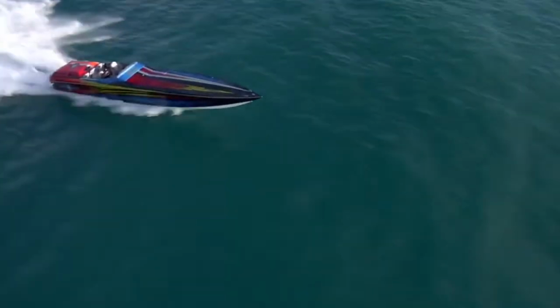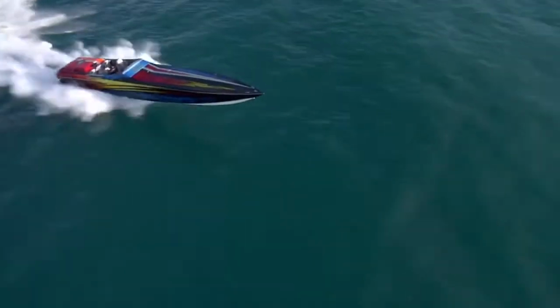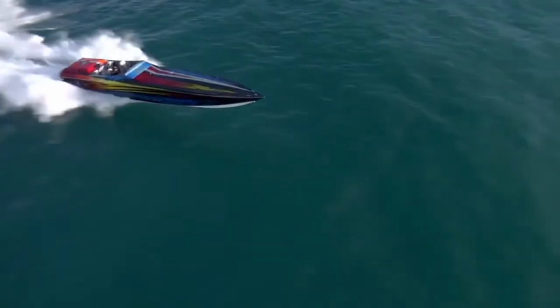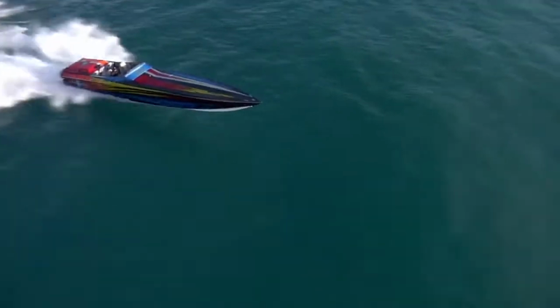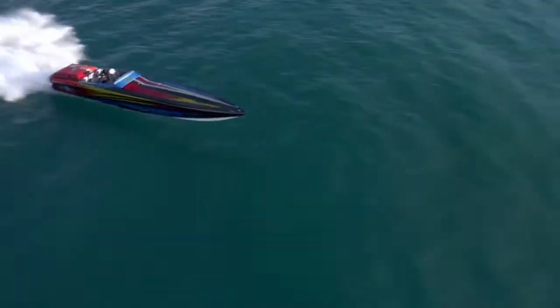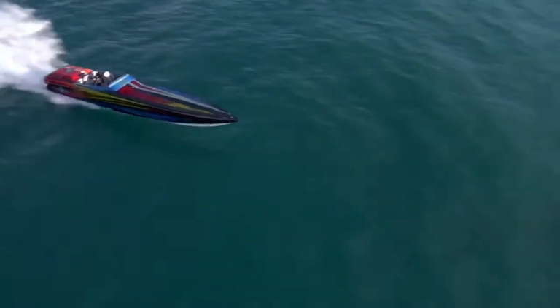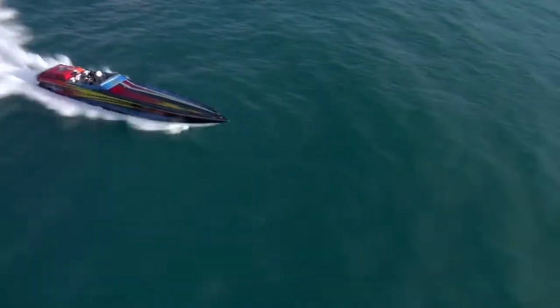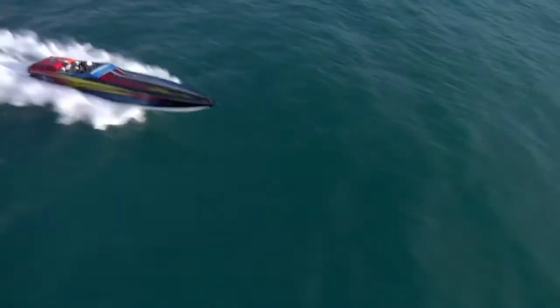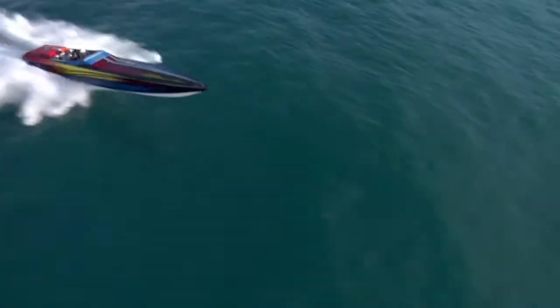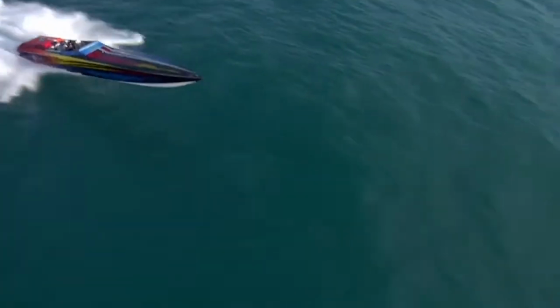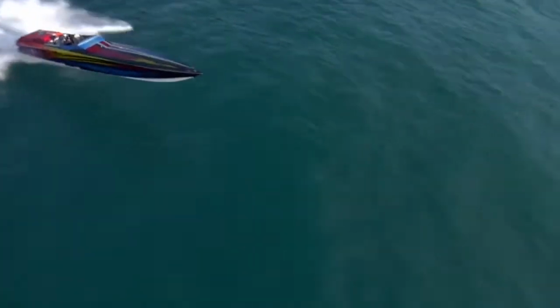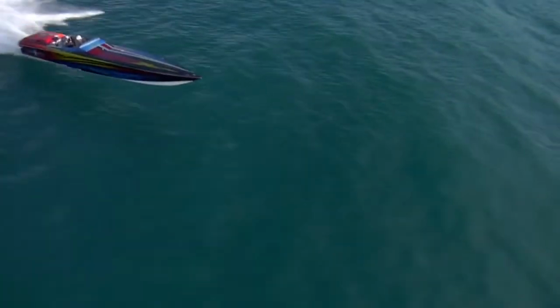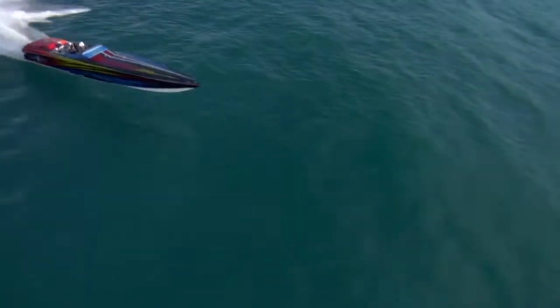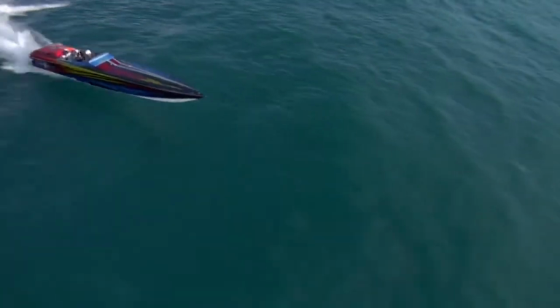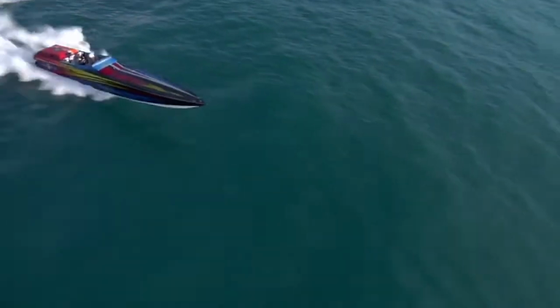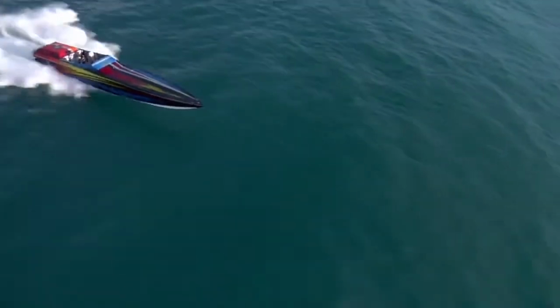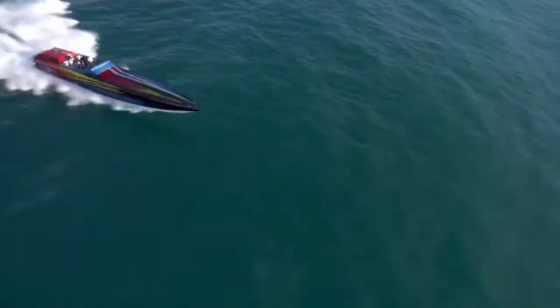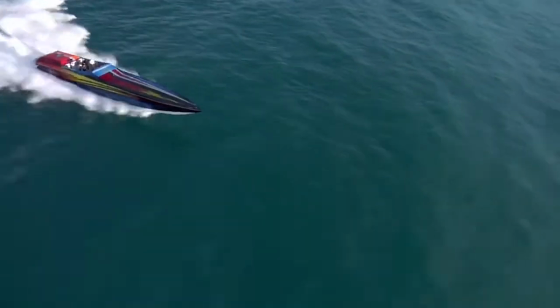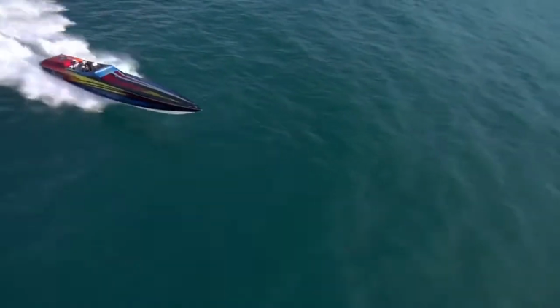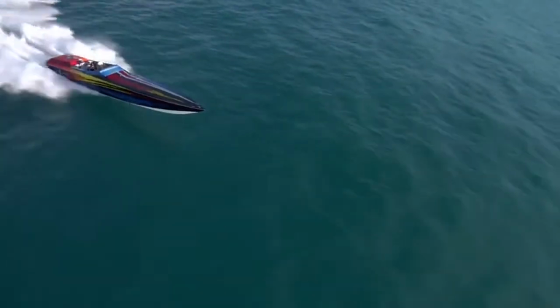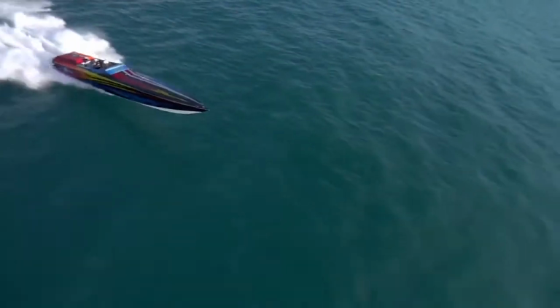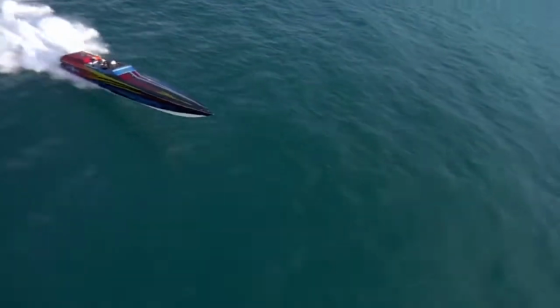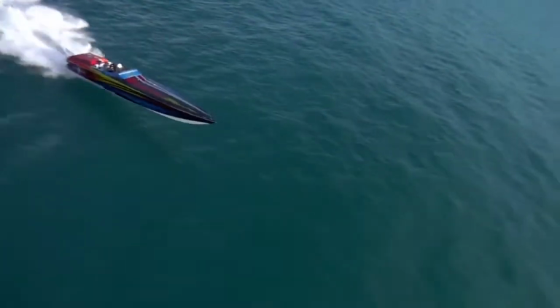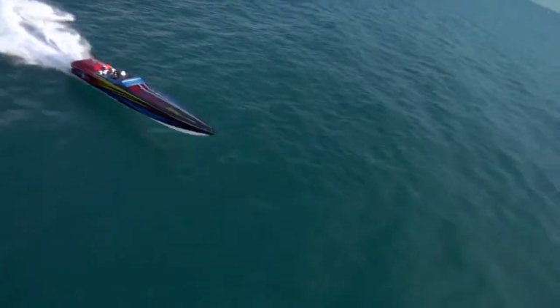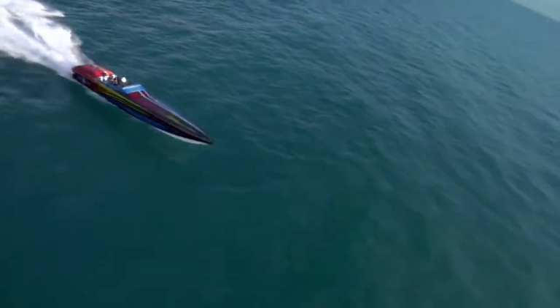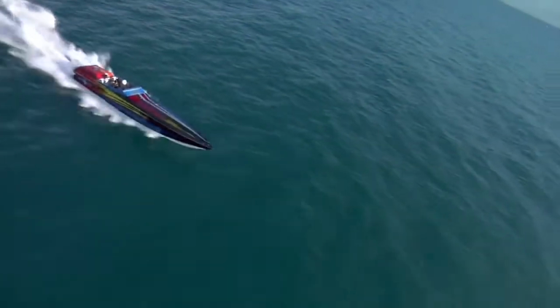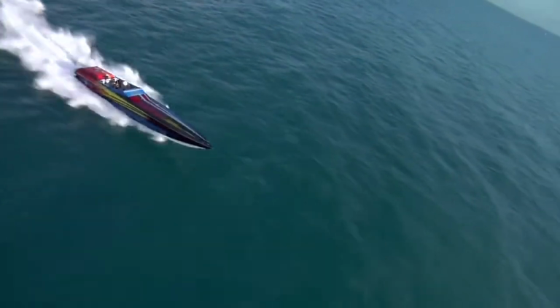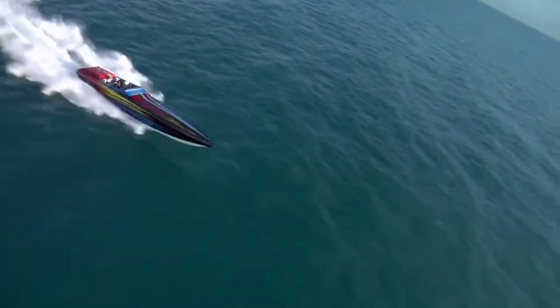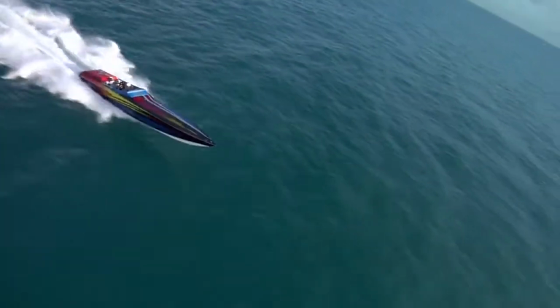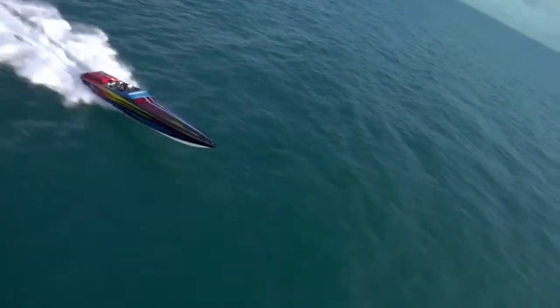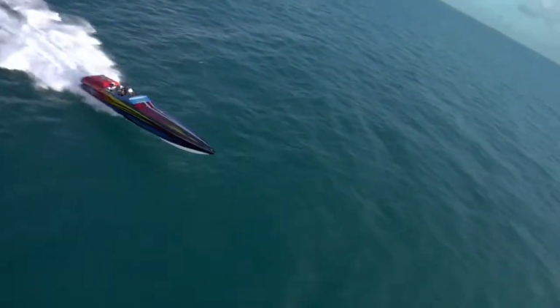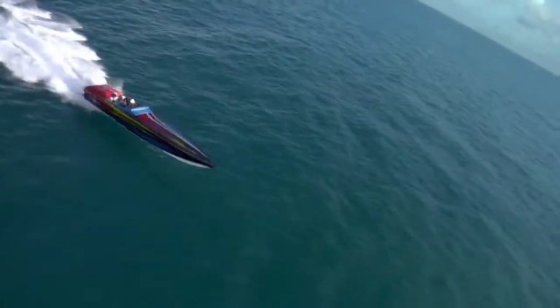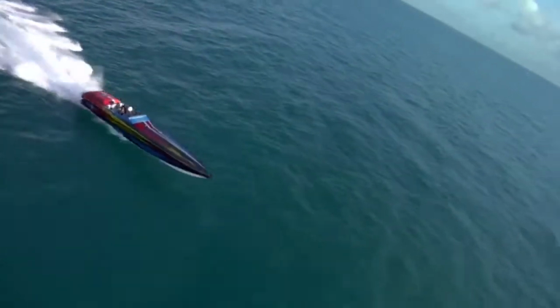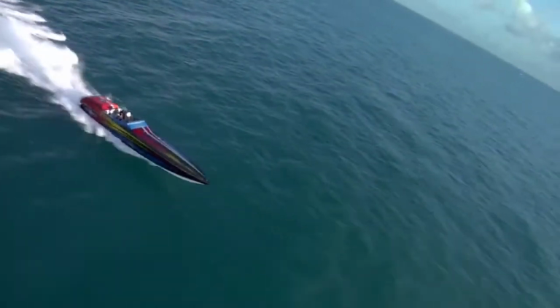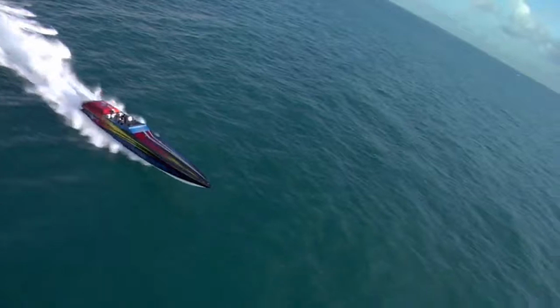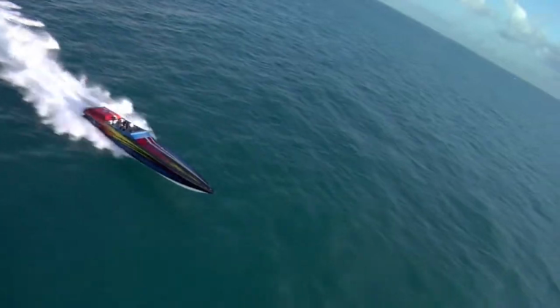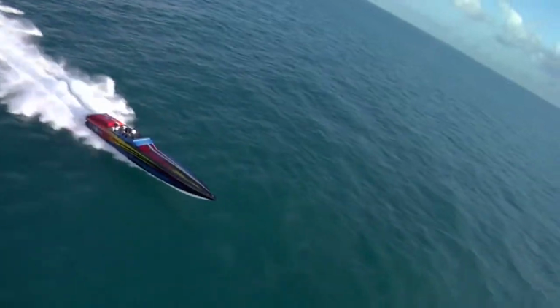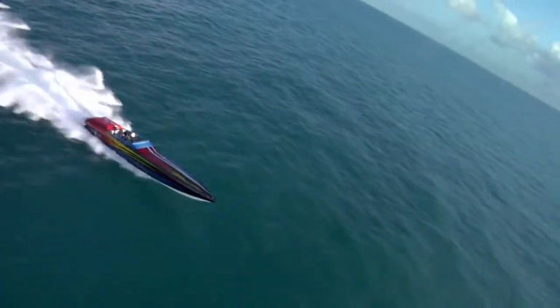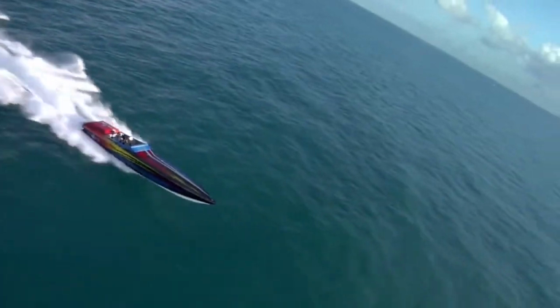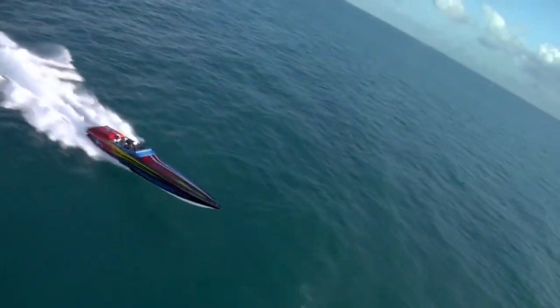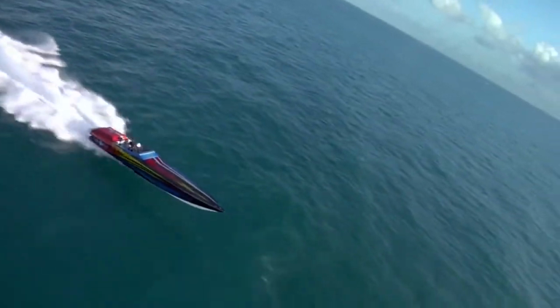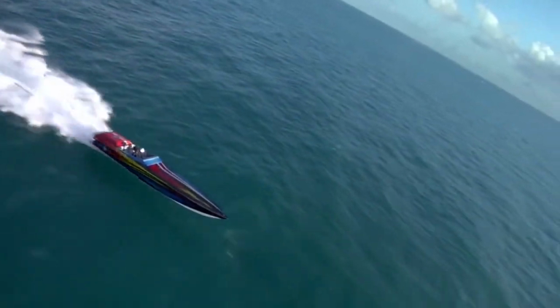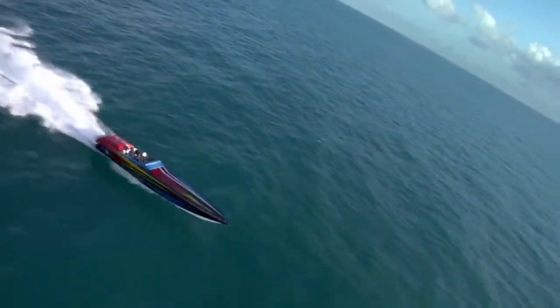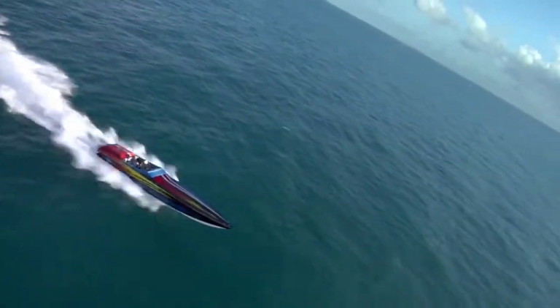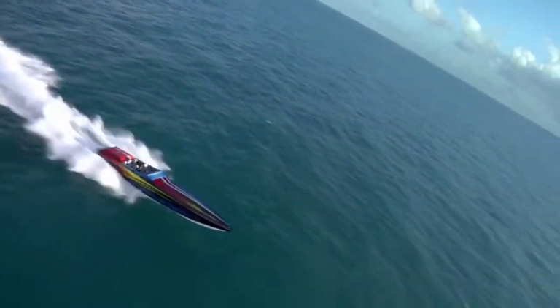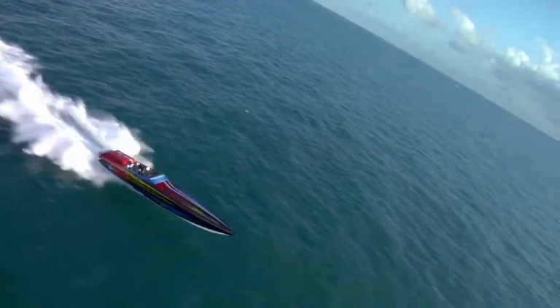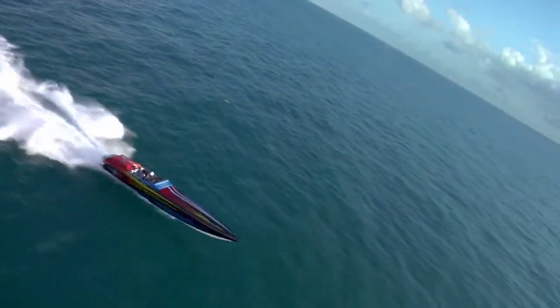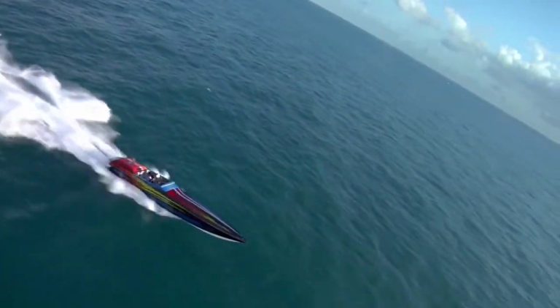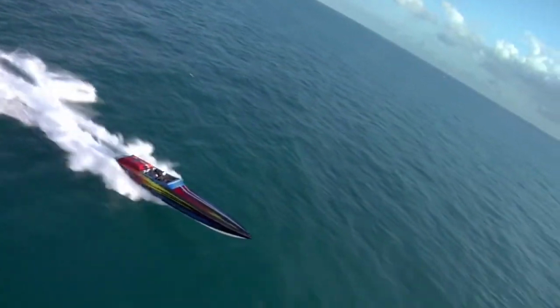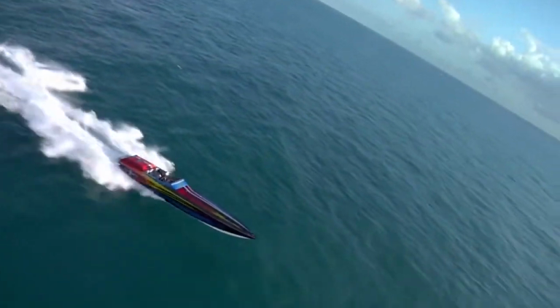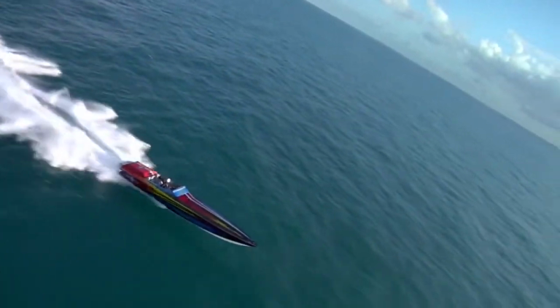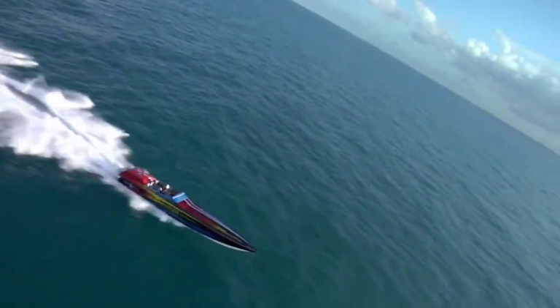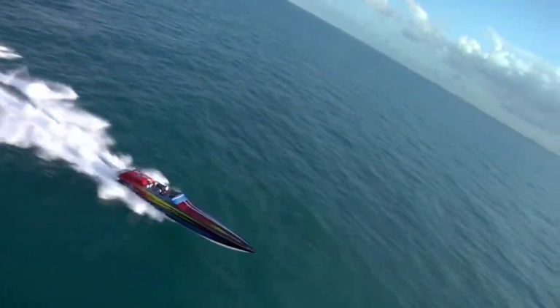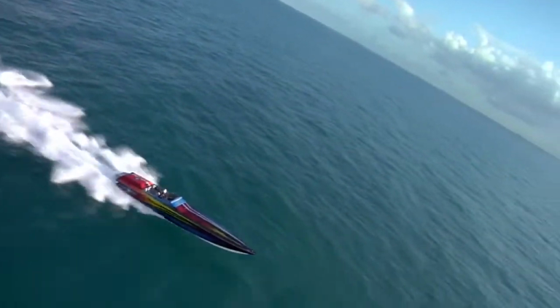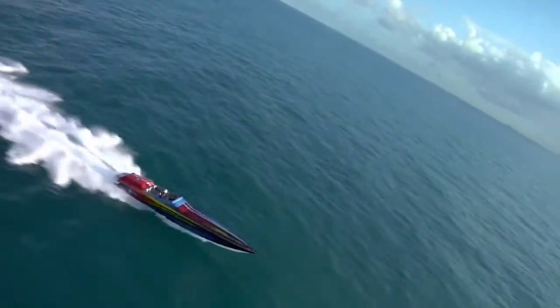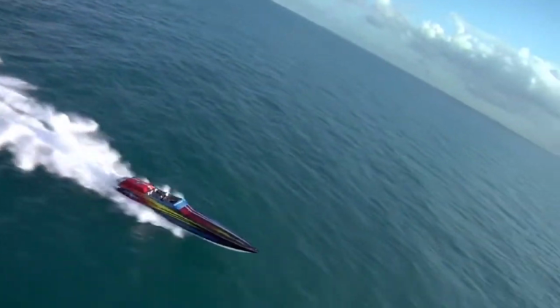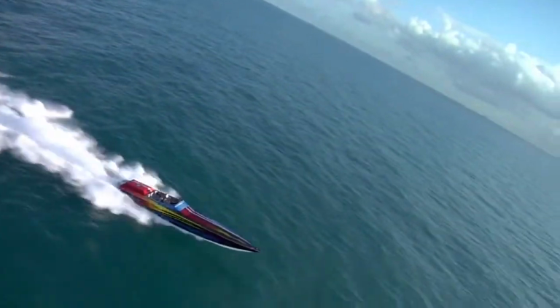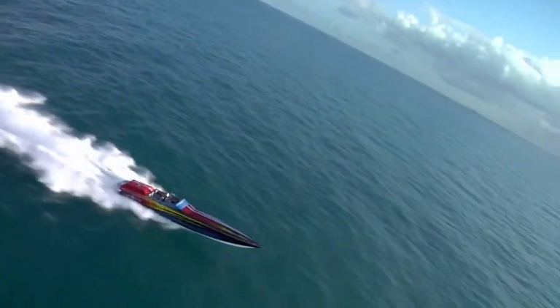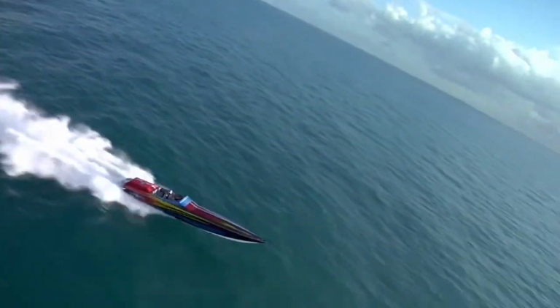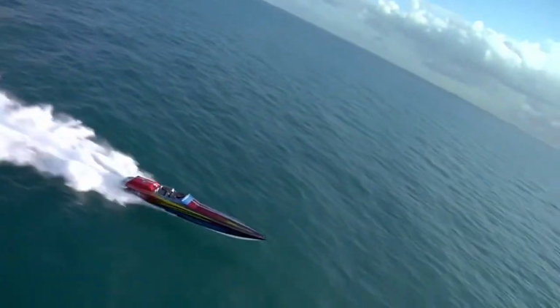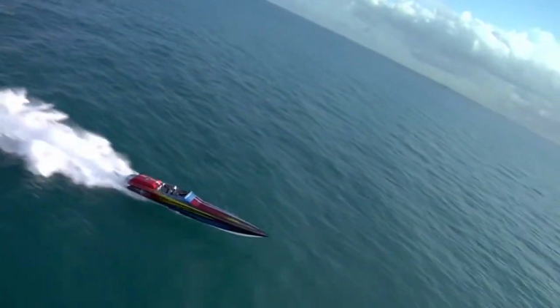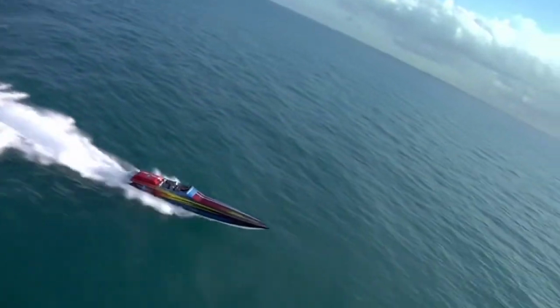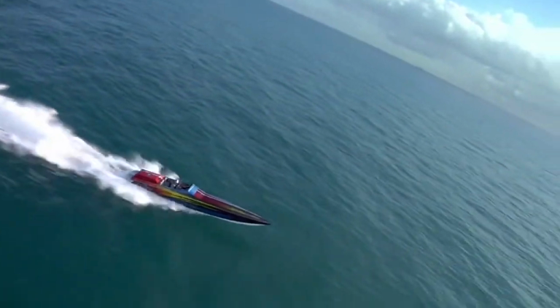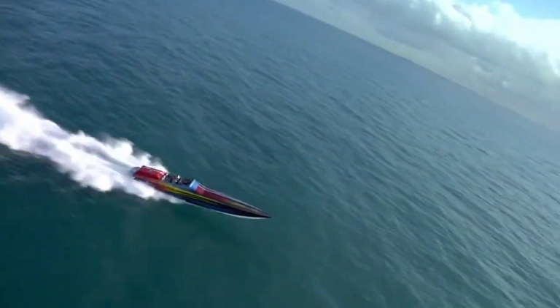The 46-foot Ryder XP will dominate any poker run when the waves kick up. The 46 Ryder XP is high performance at its finest.